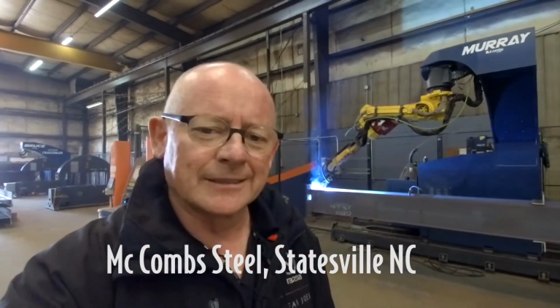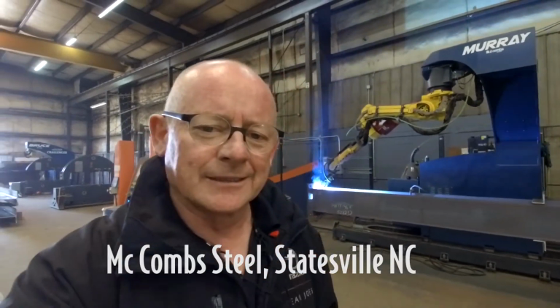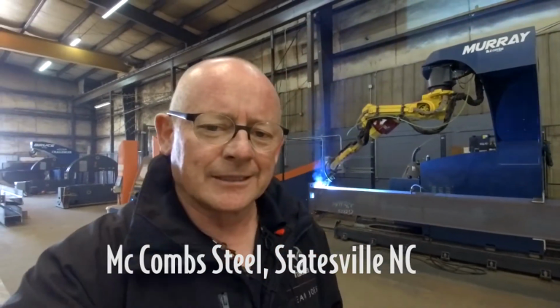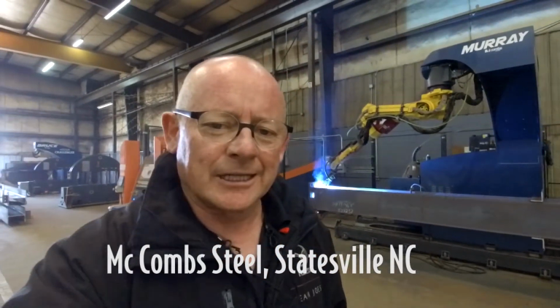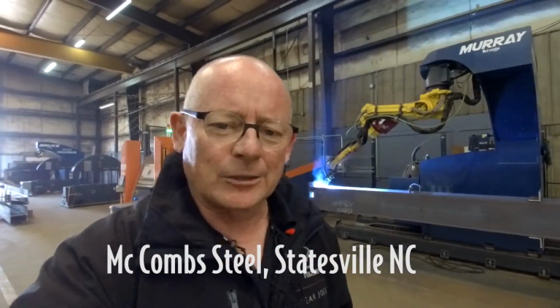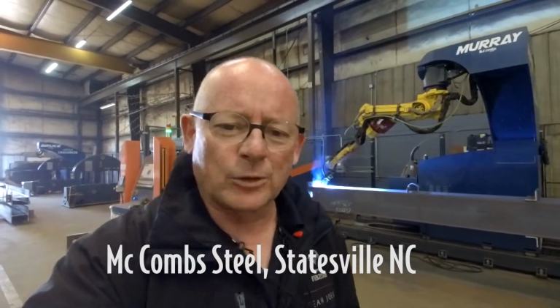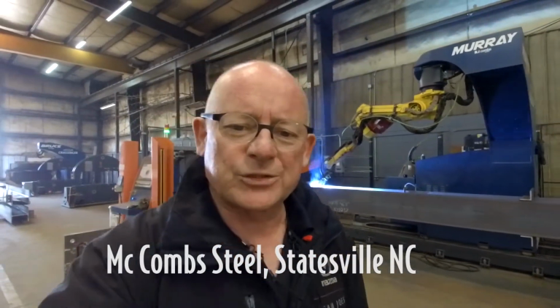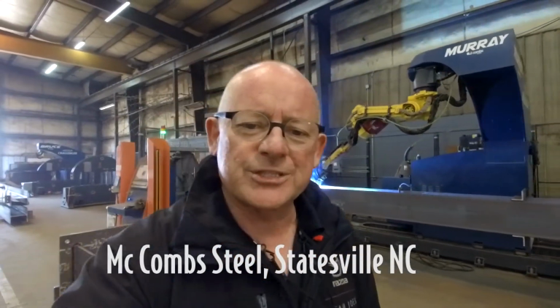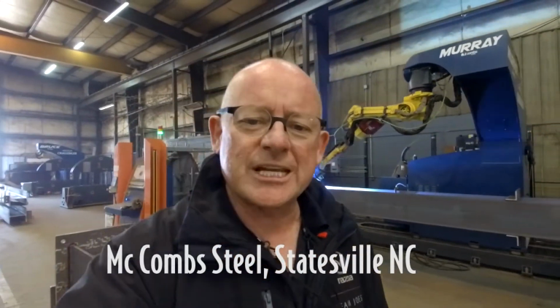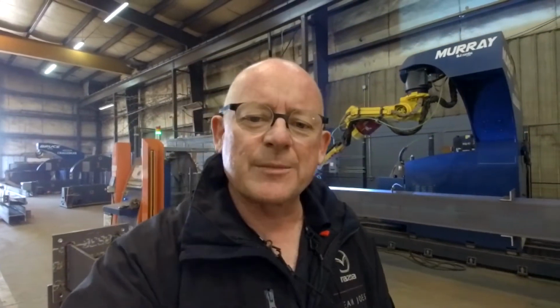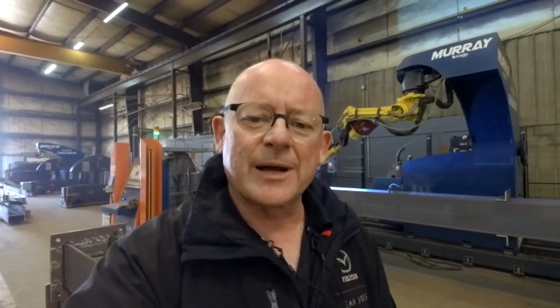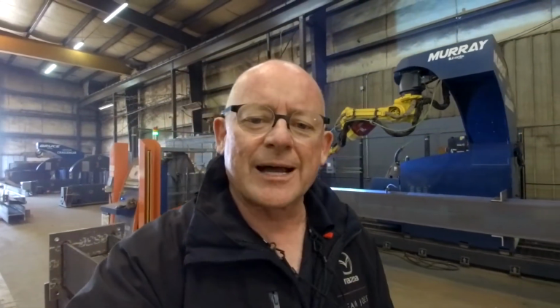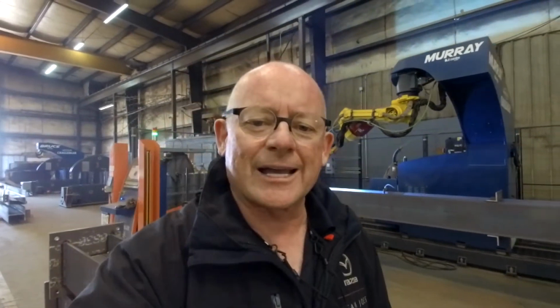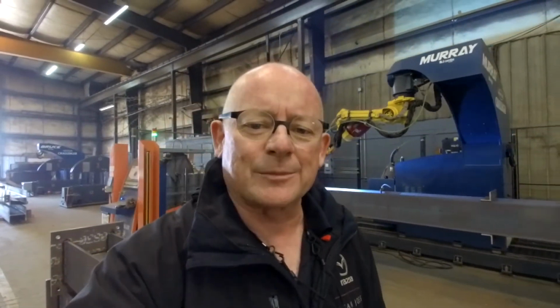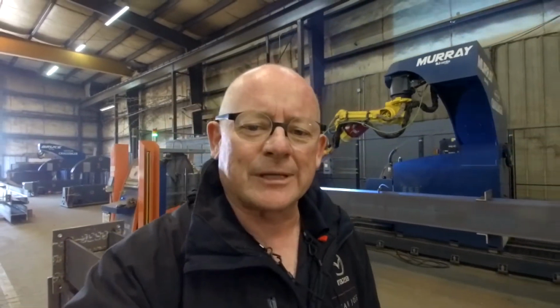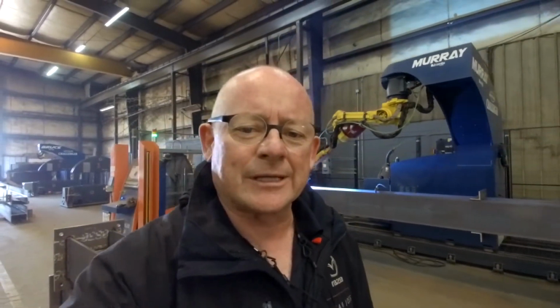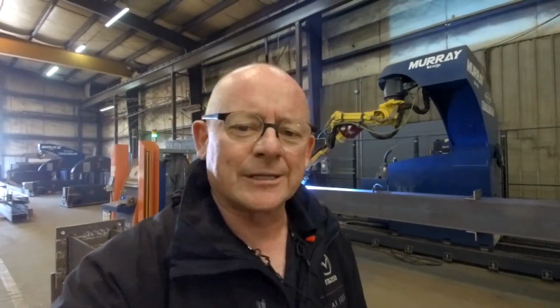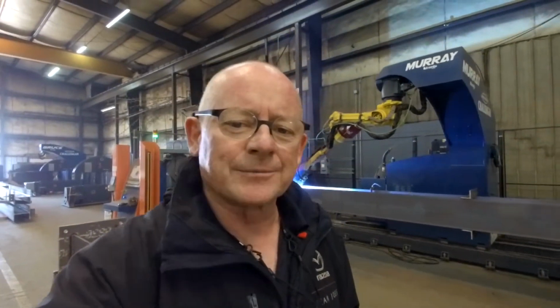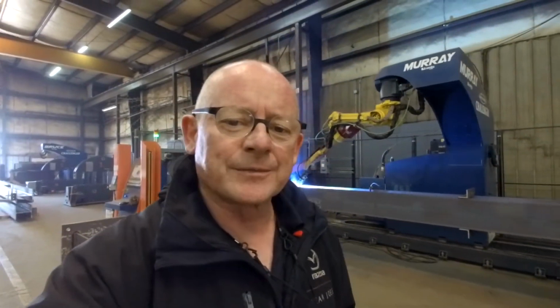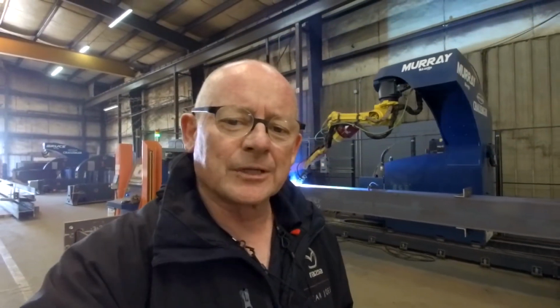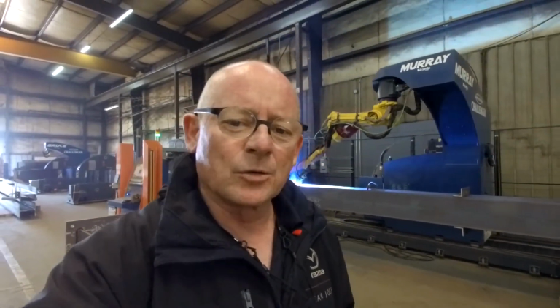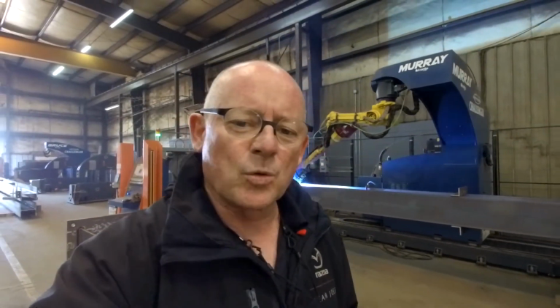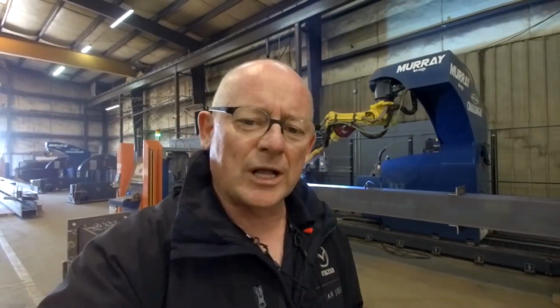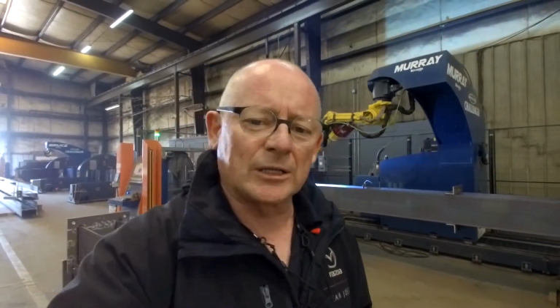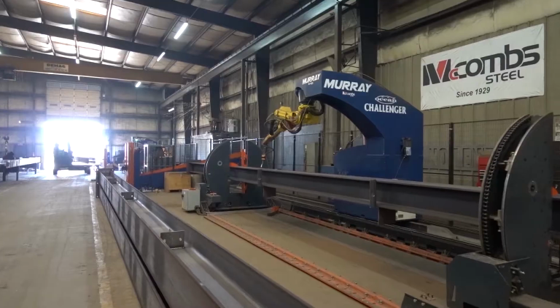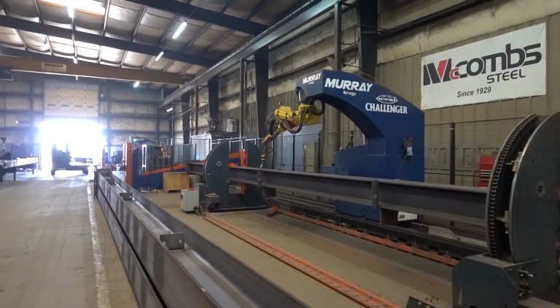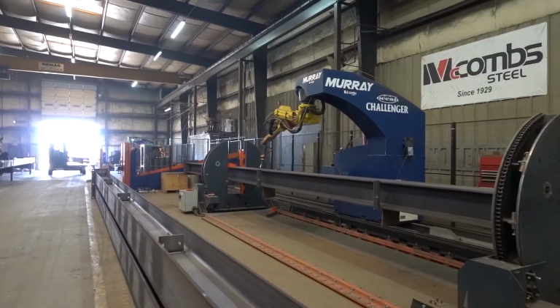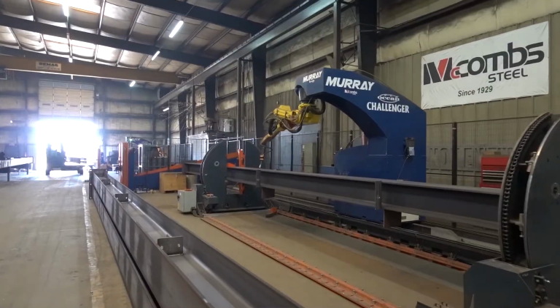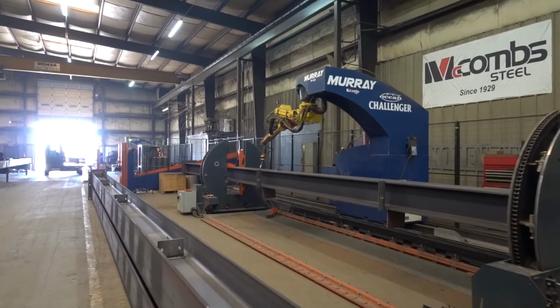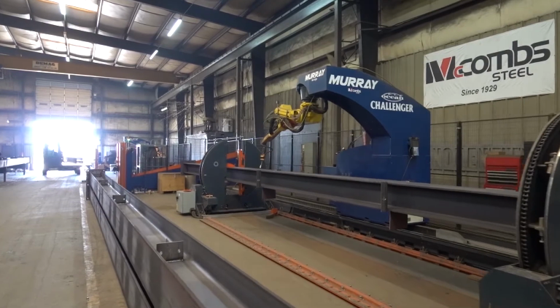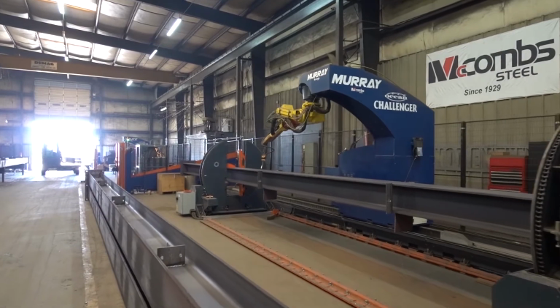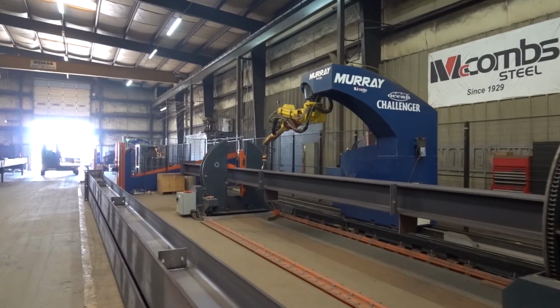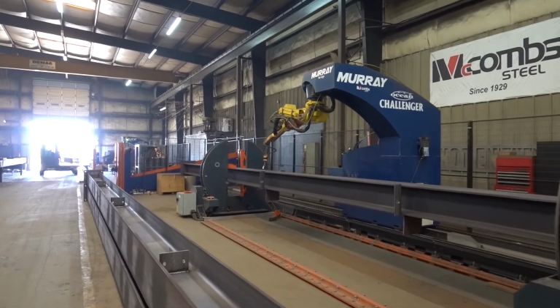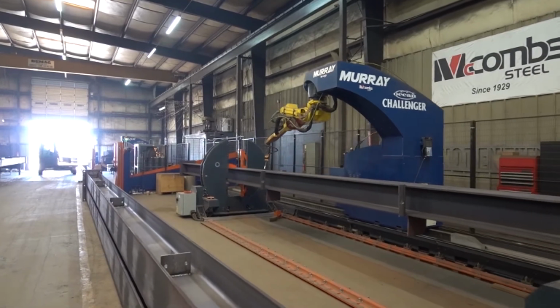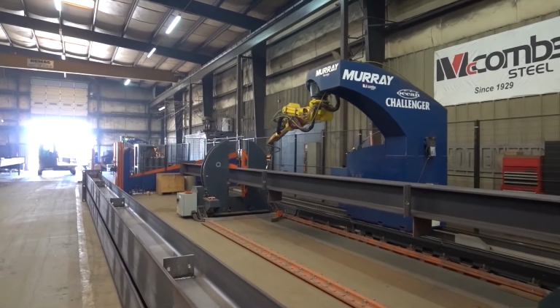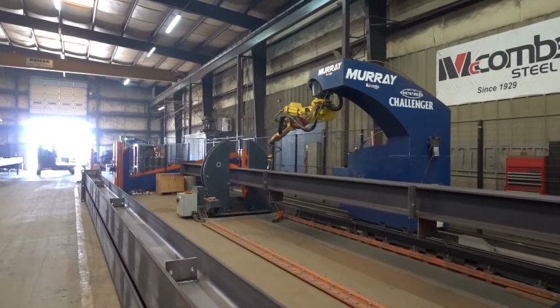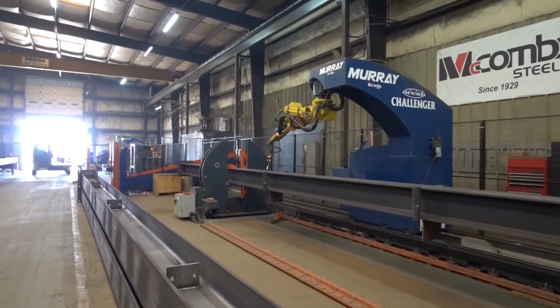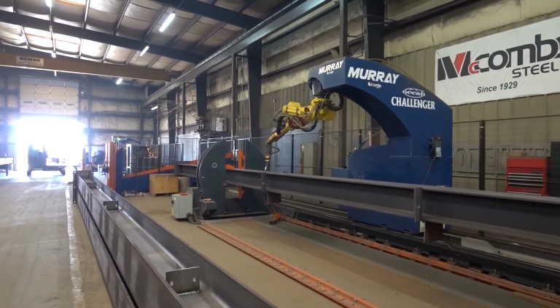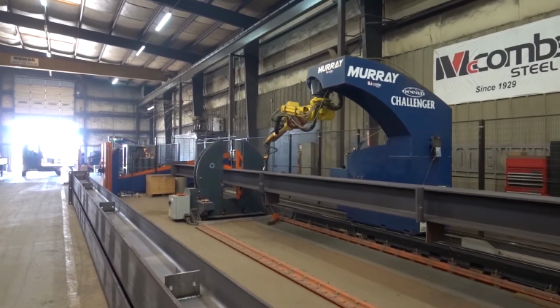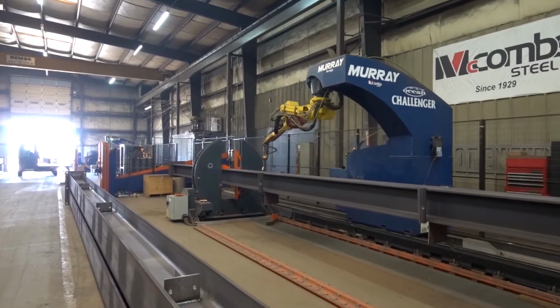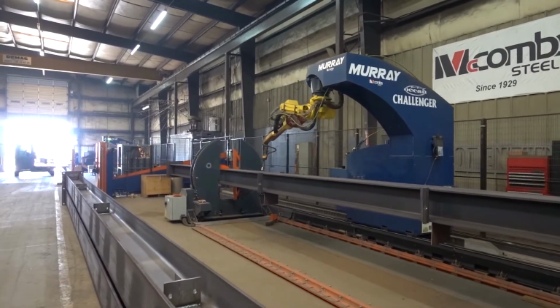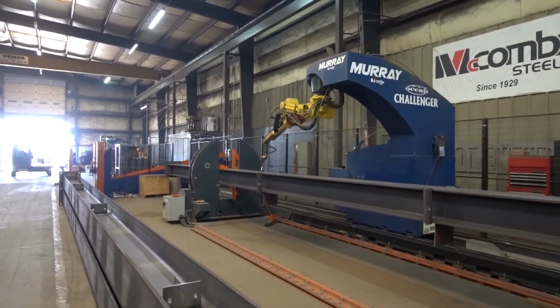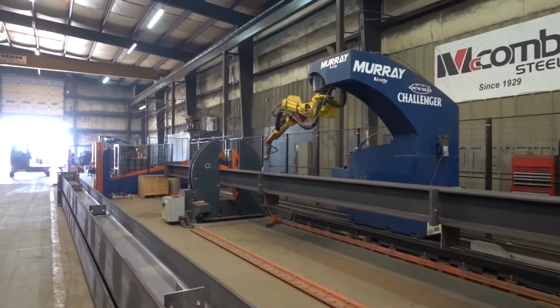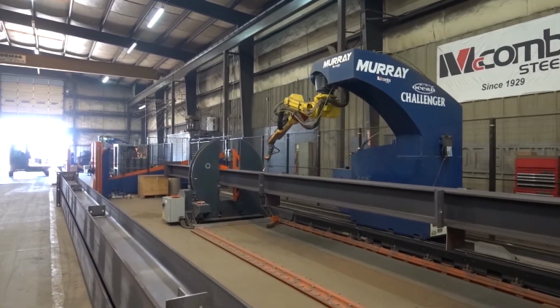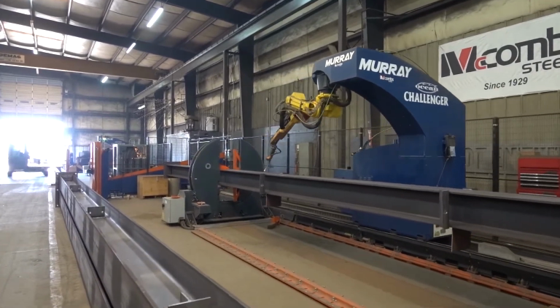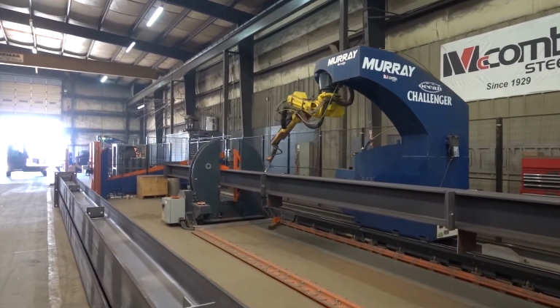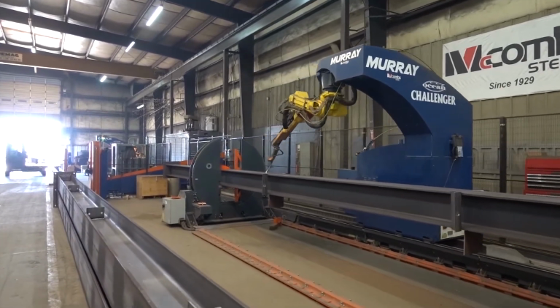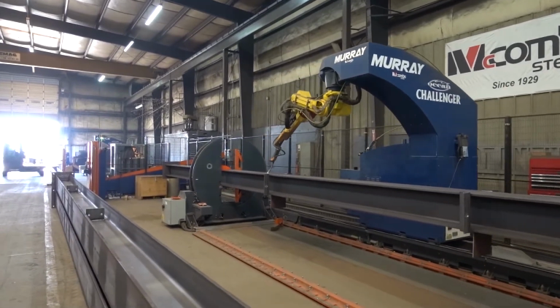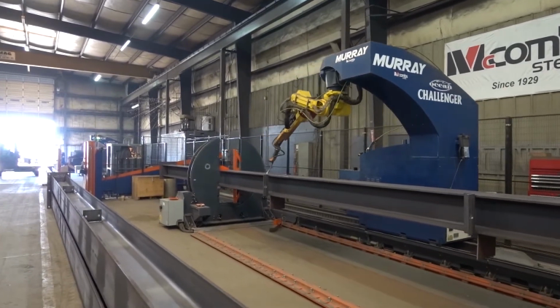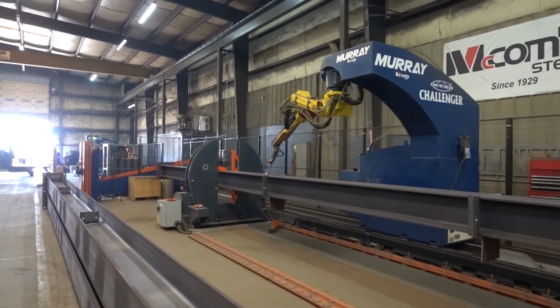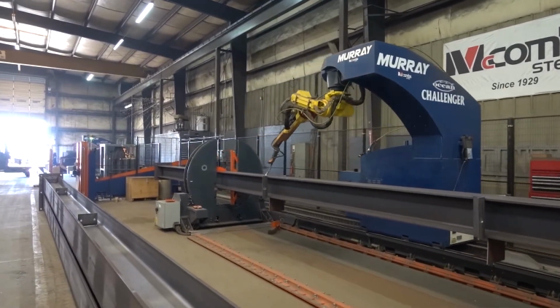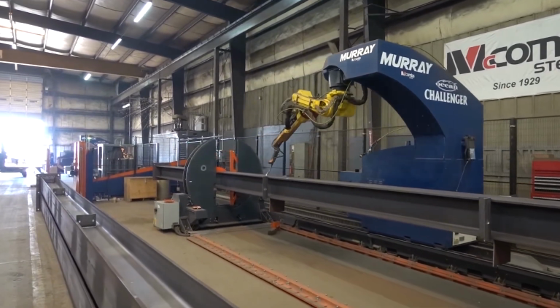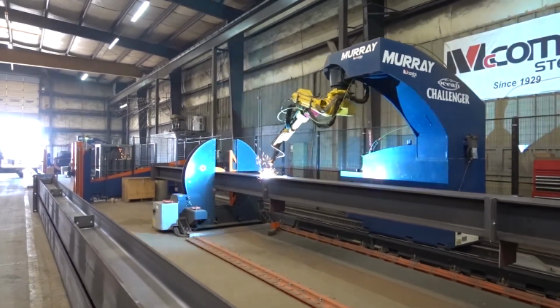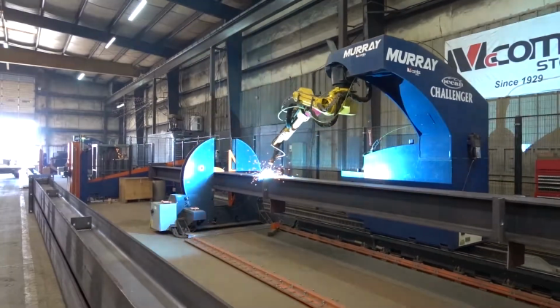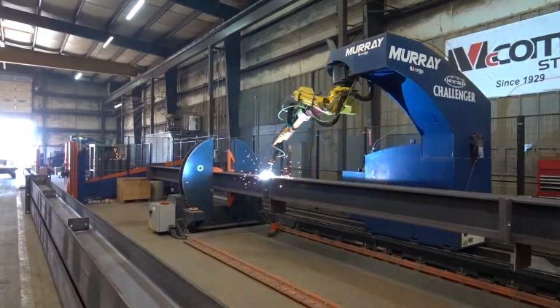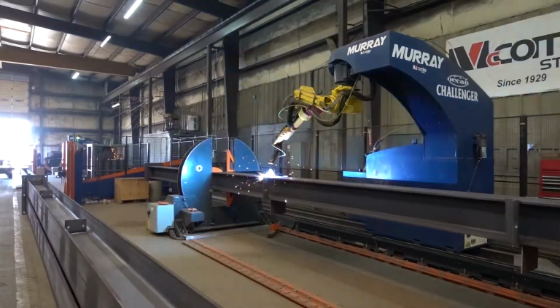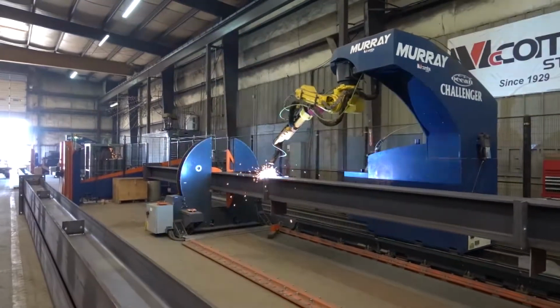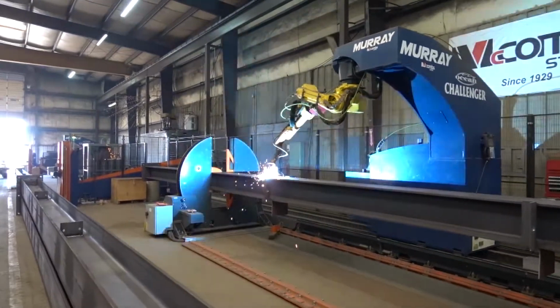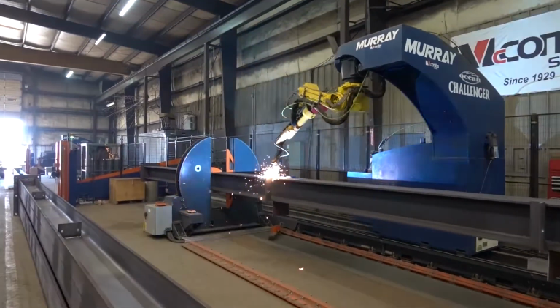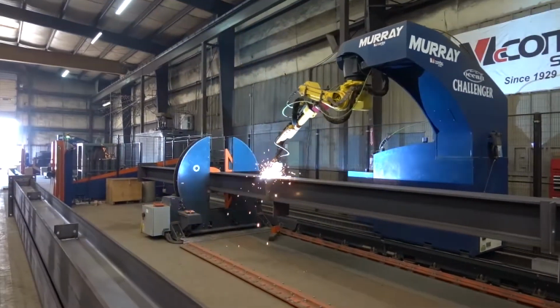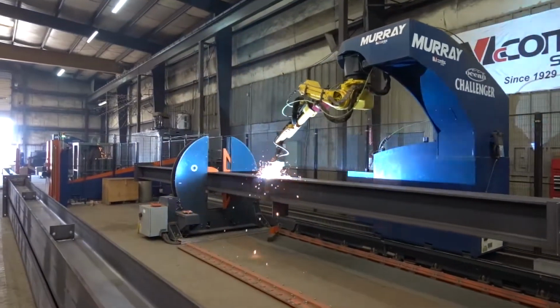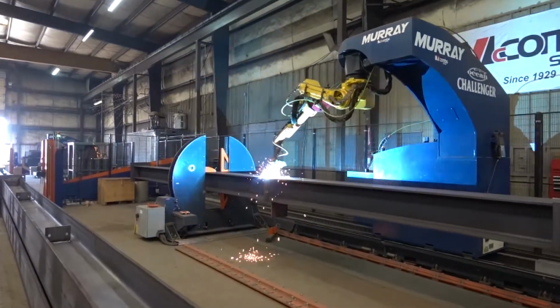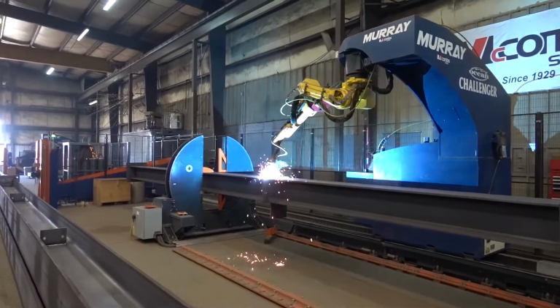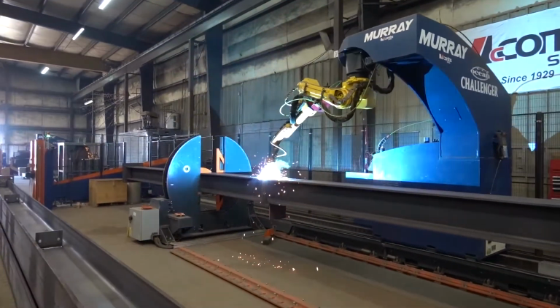So here I am at McComb Steel. And what you see behind me, welding away there, is the Ocean Challenger robotic welder for structural steel.